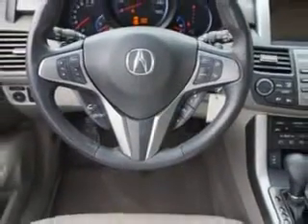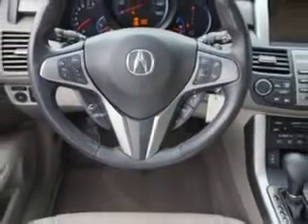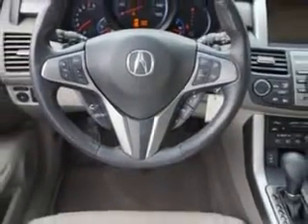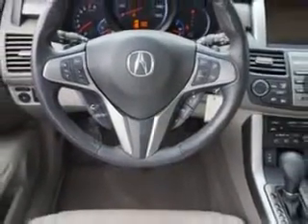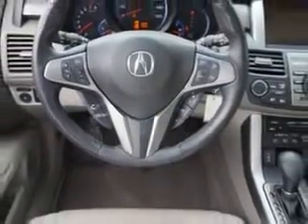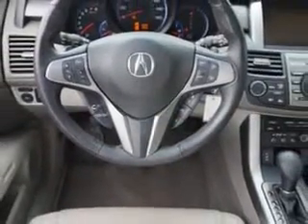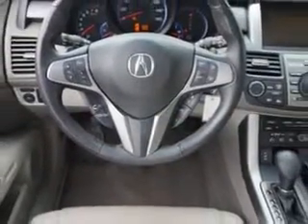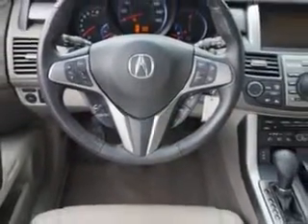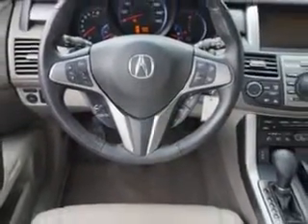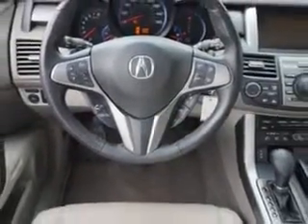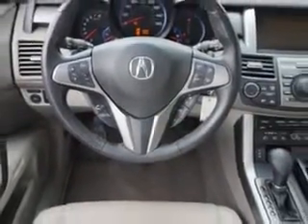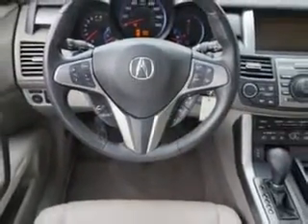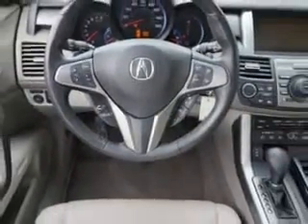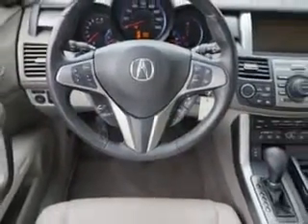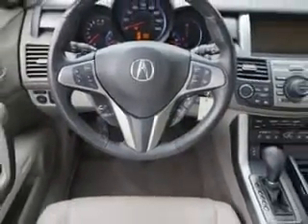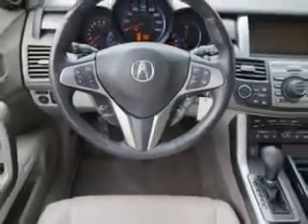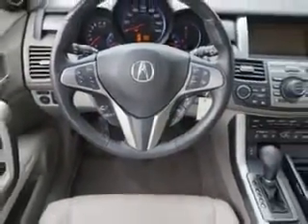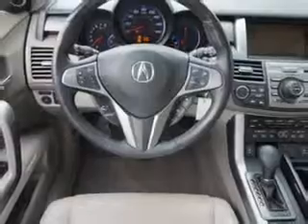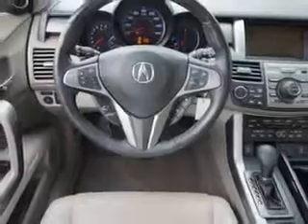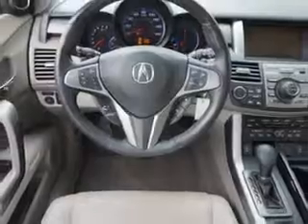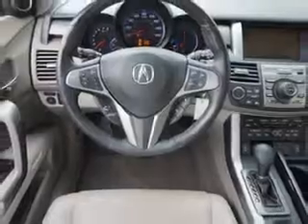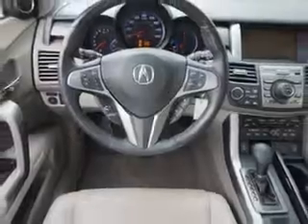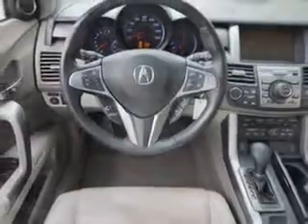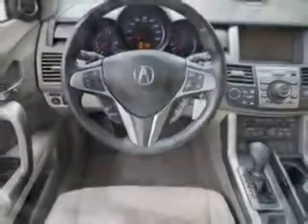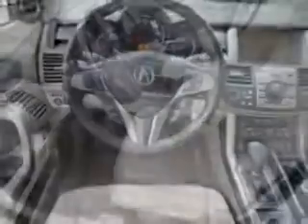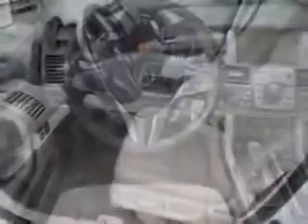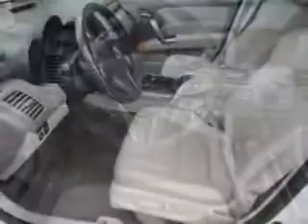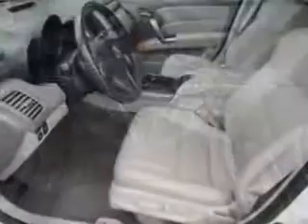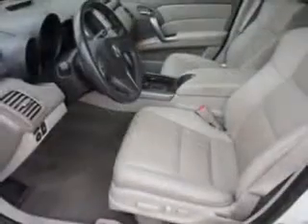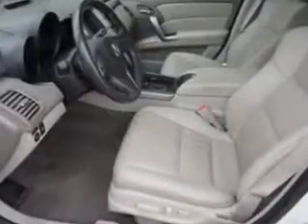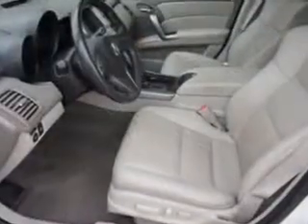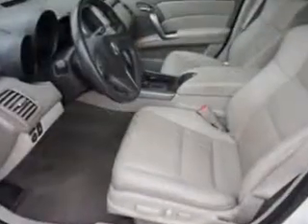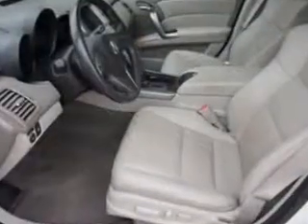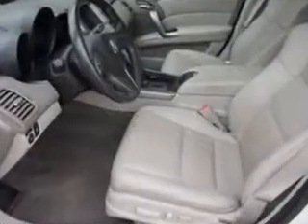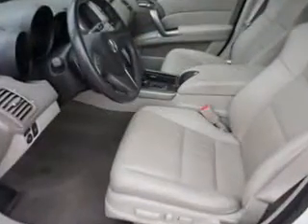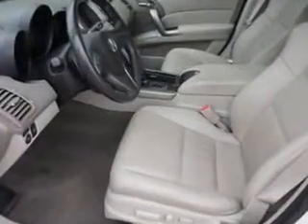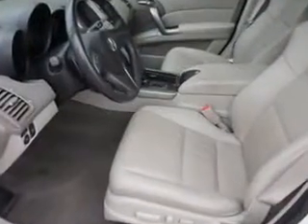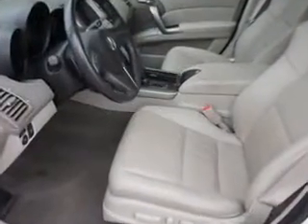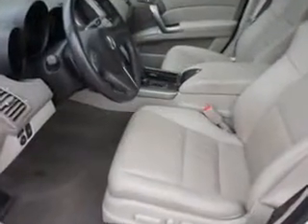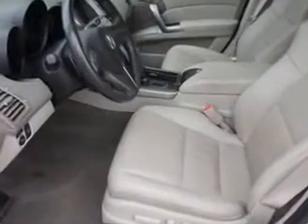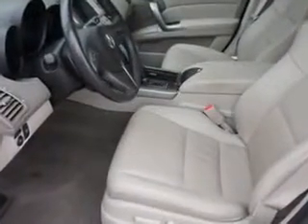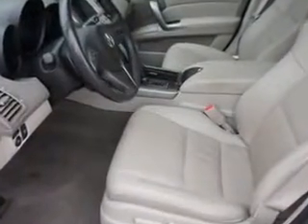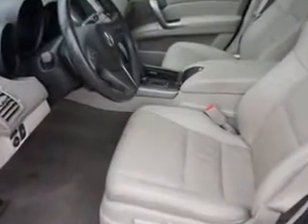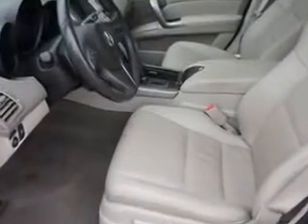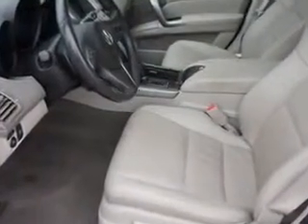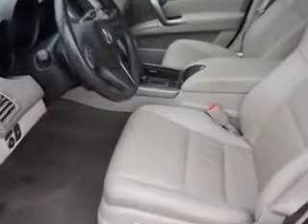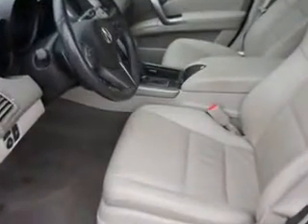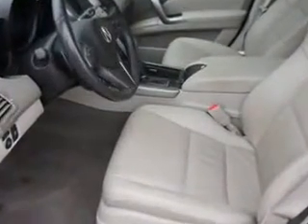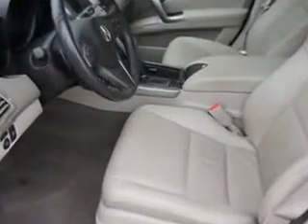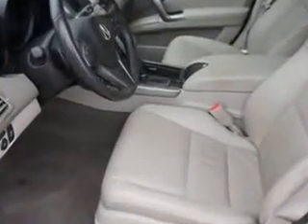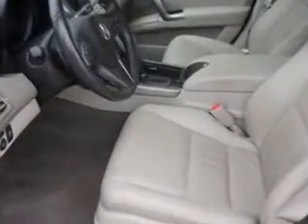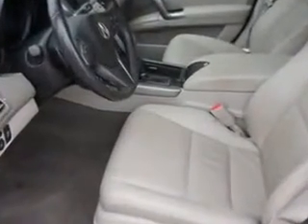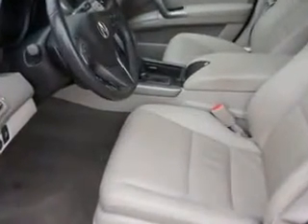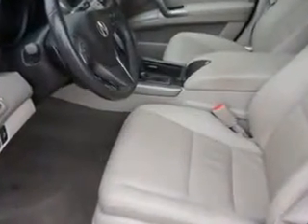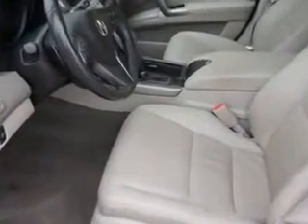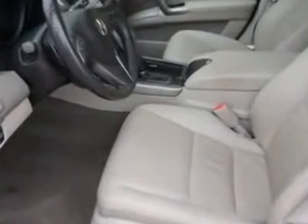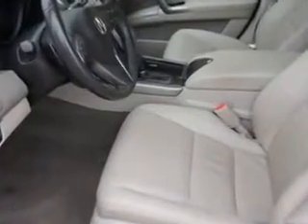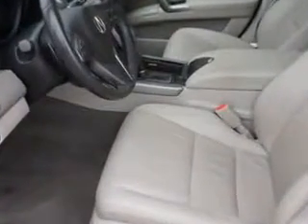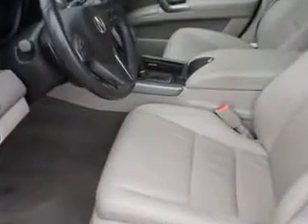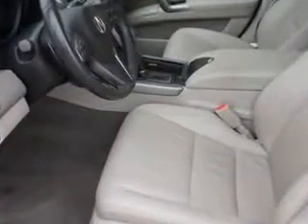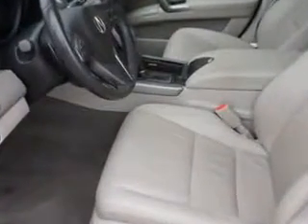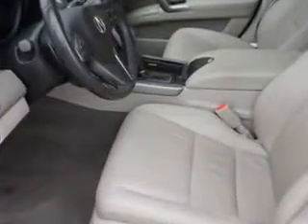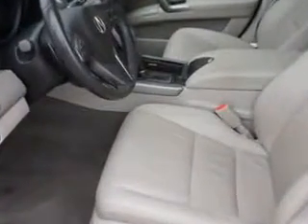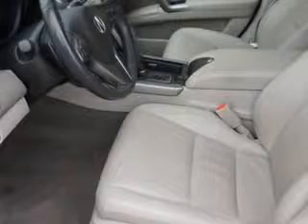Enjoy the drive and have peace of mind in this 2010 Acura RDX. See us at Woodfield Acura today.